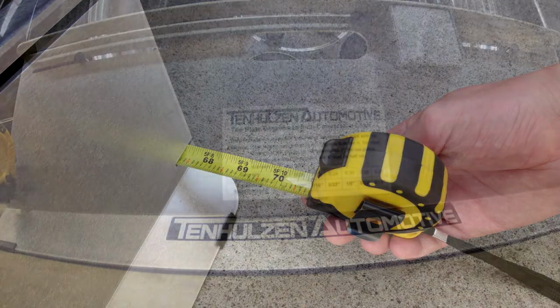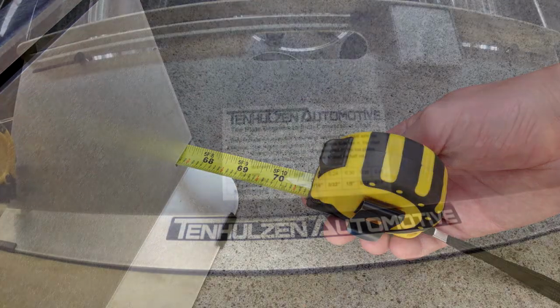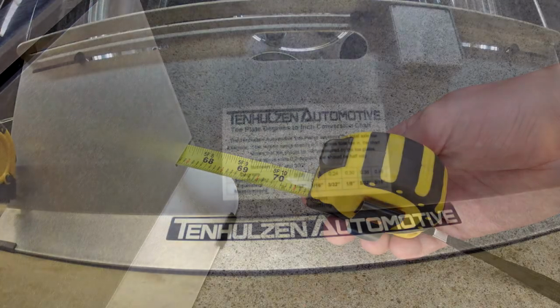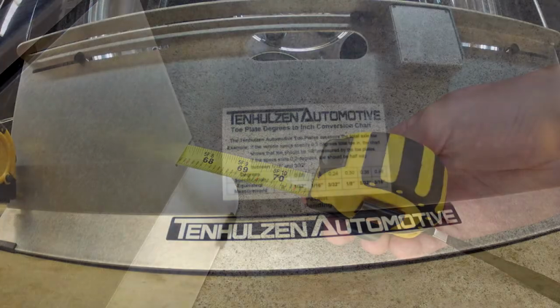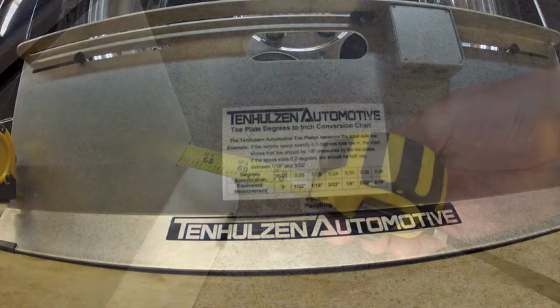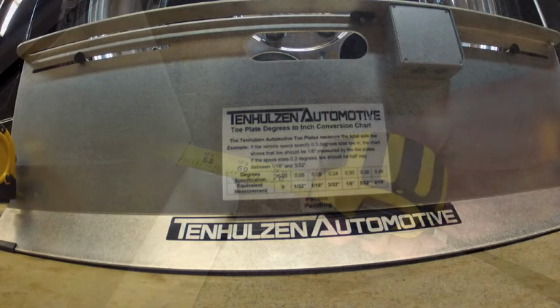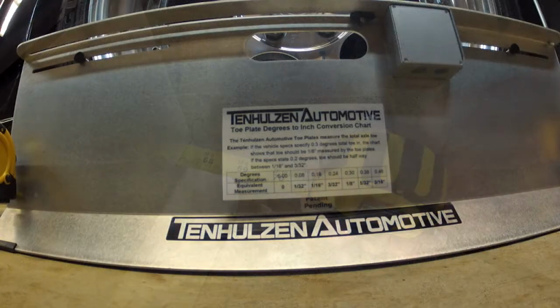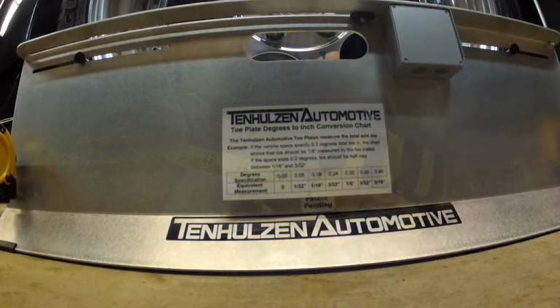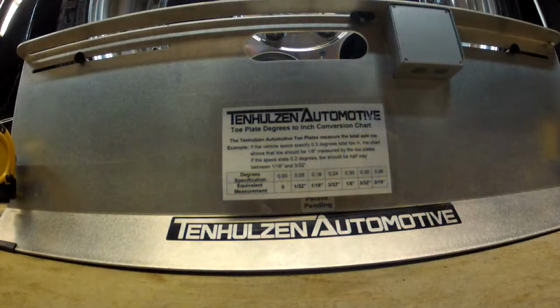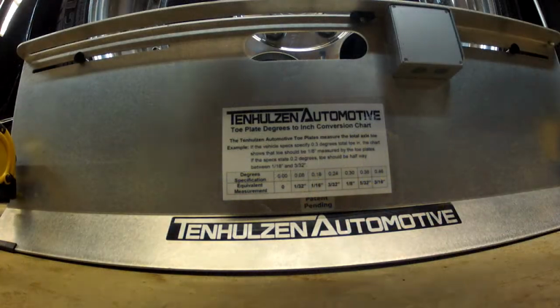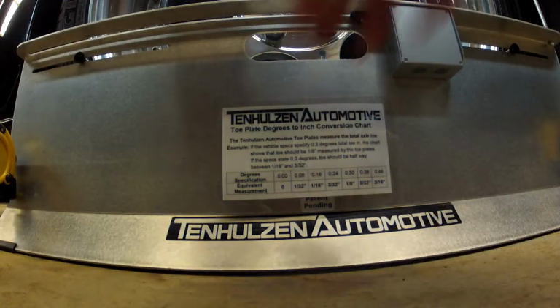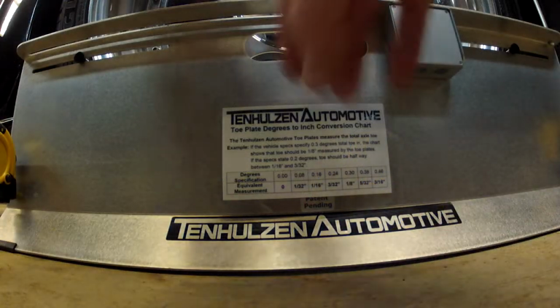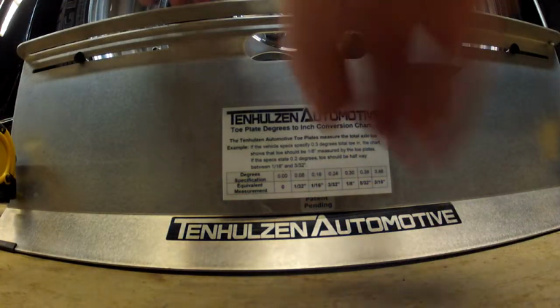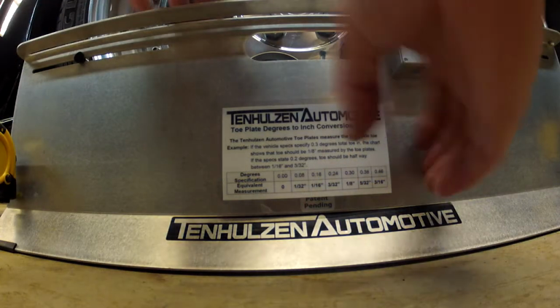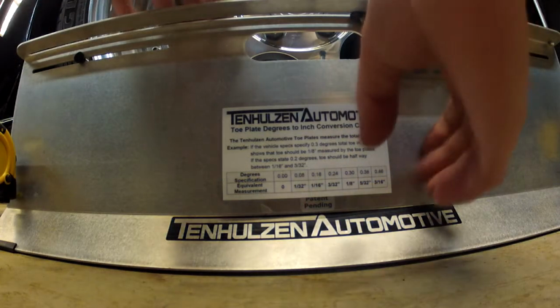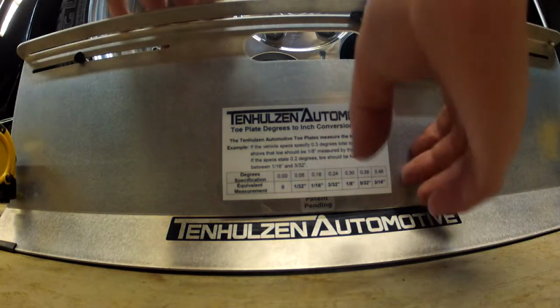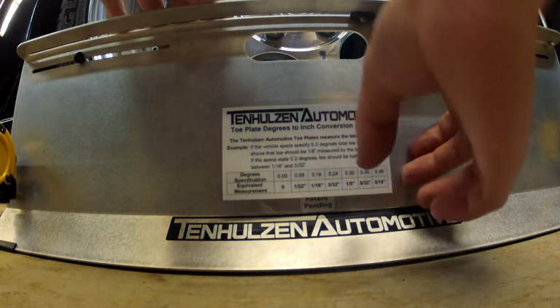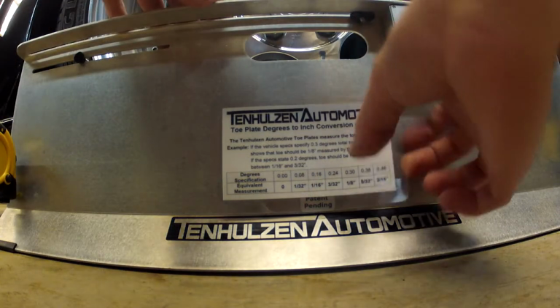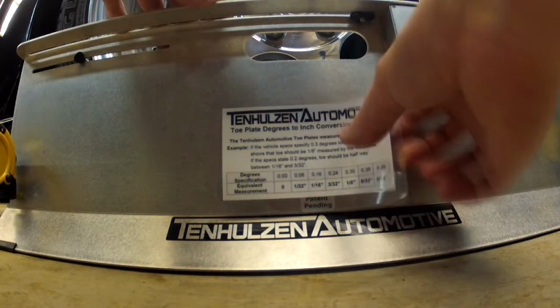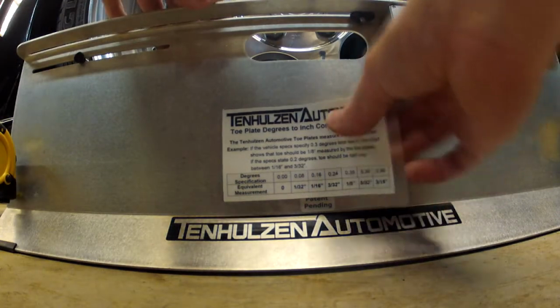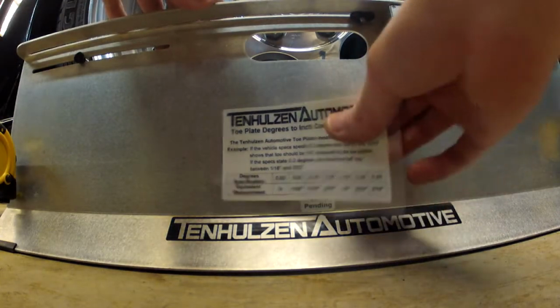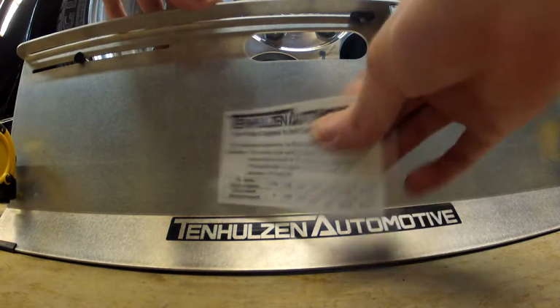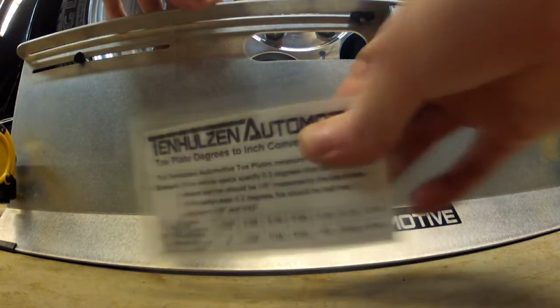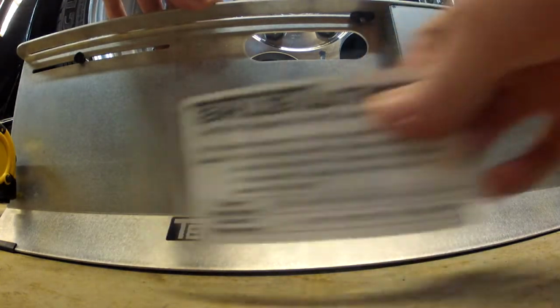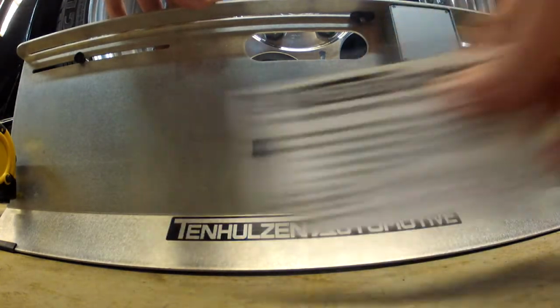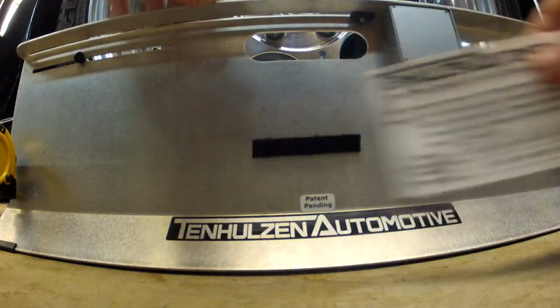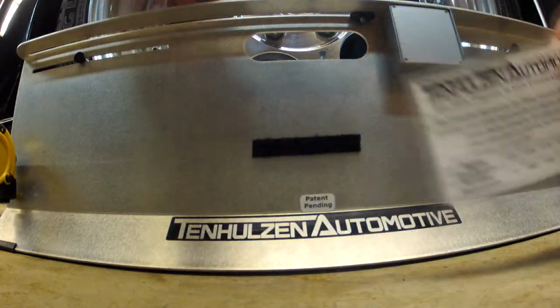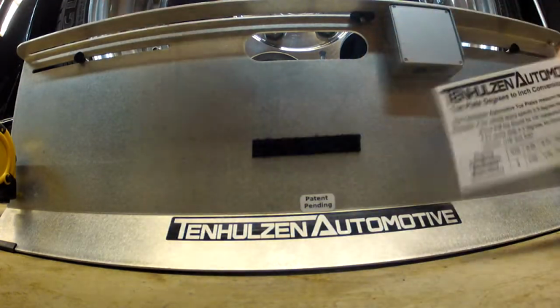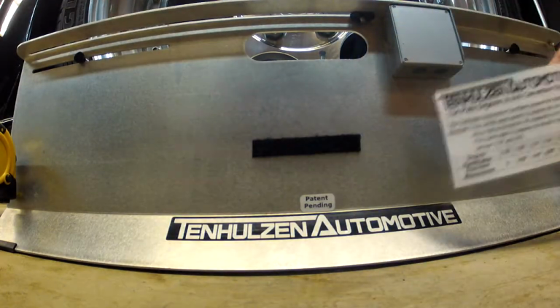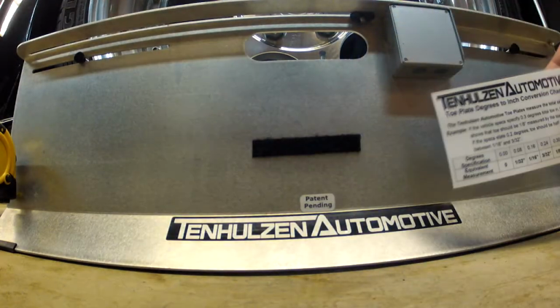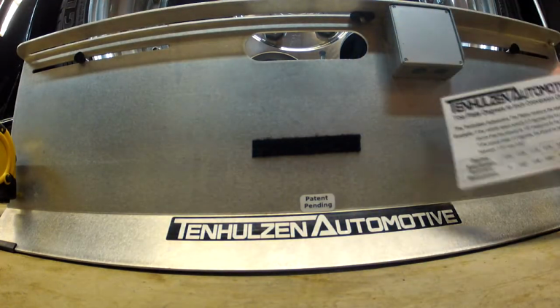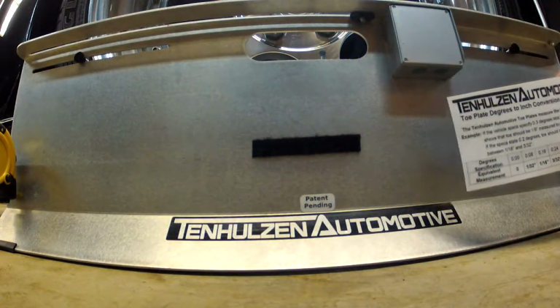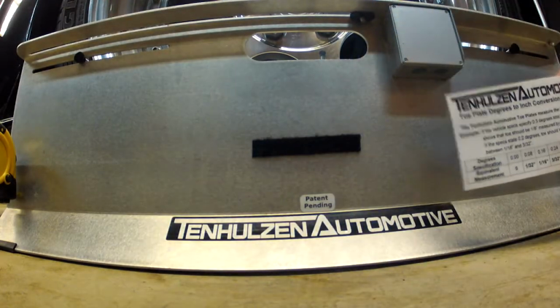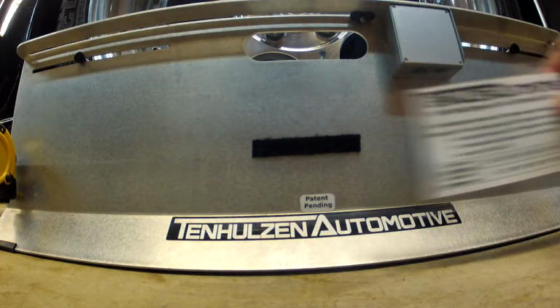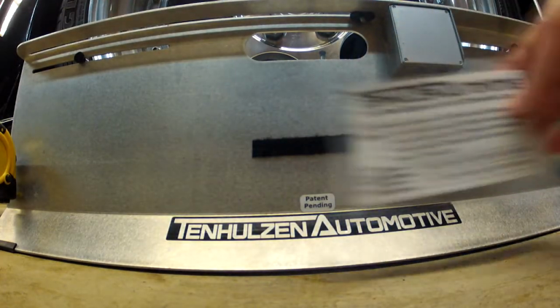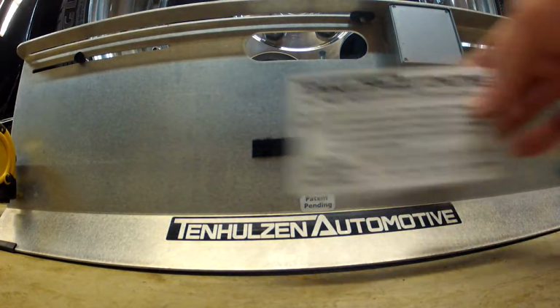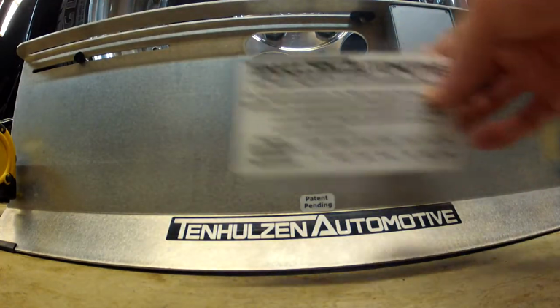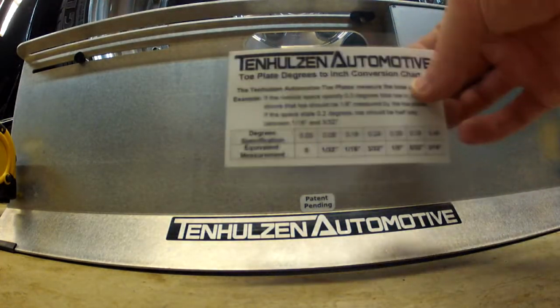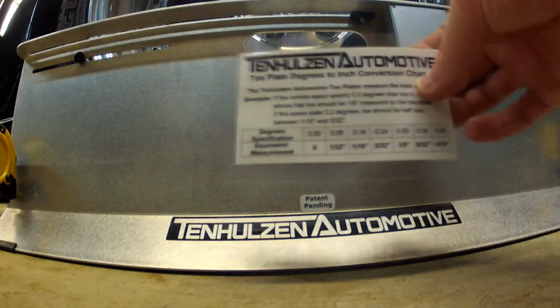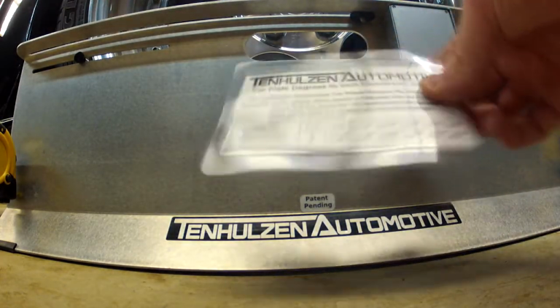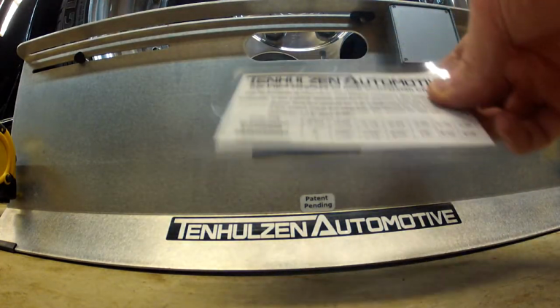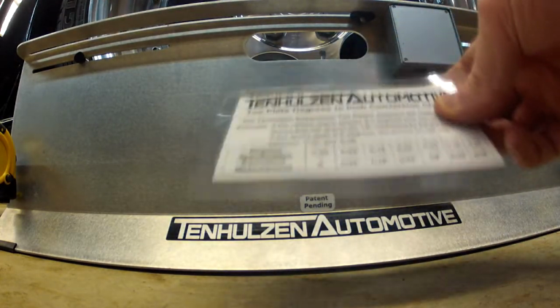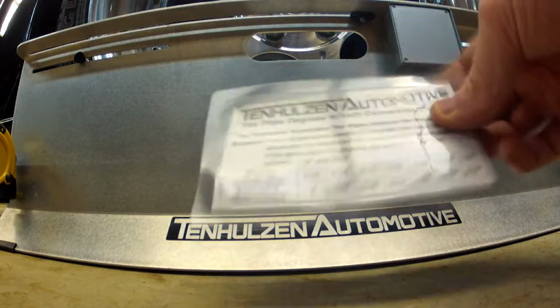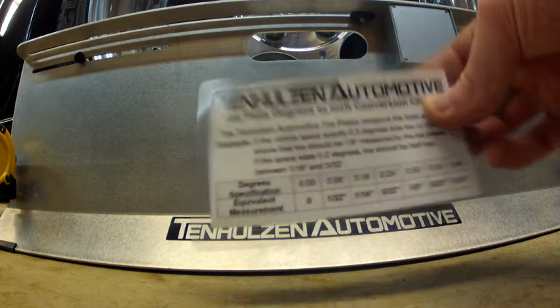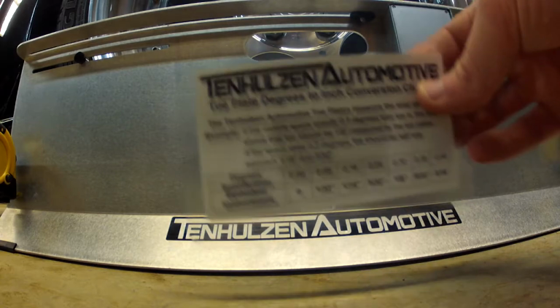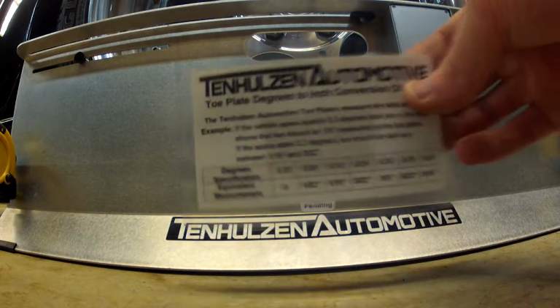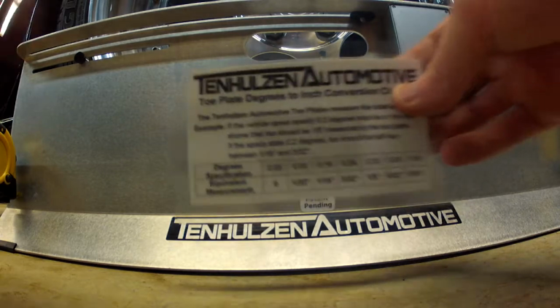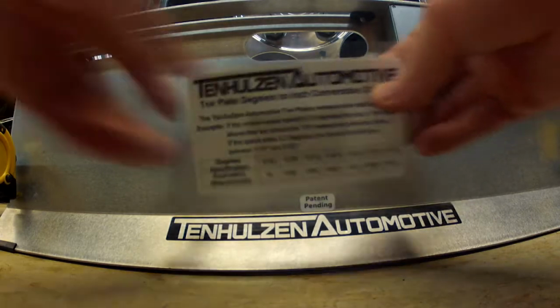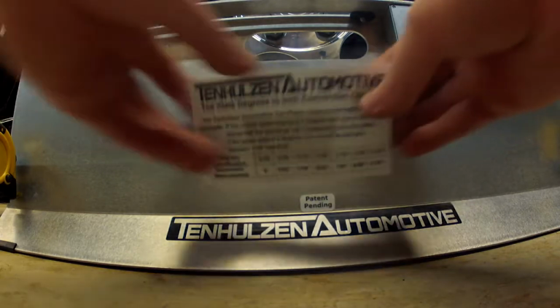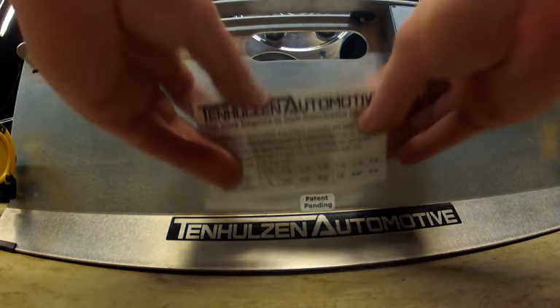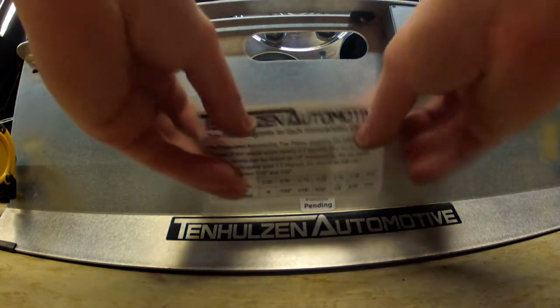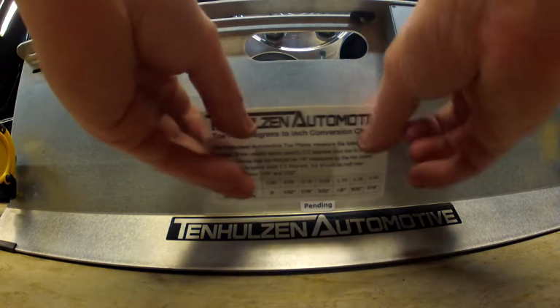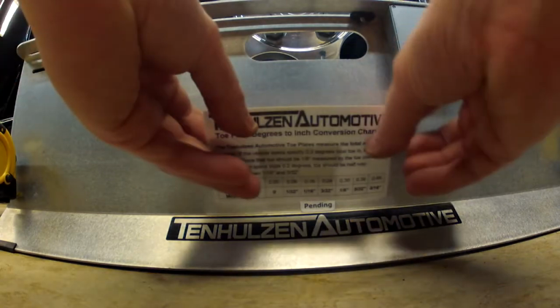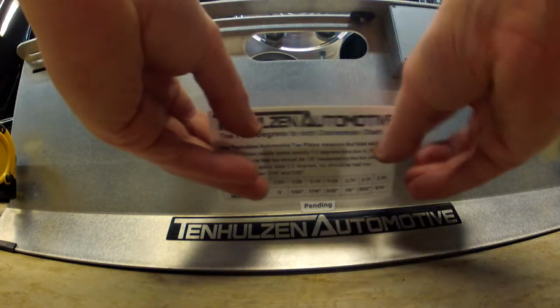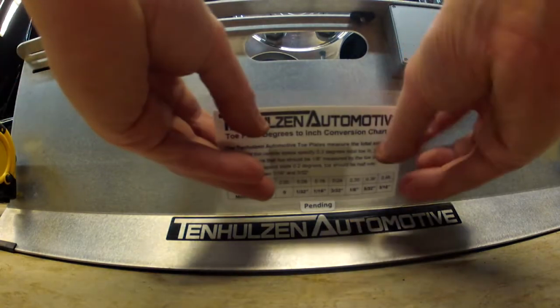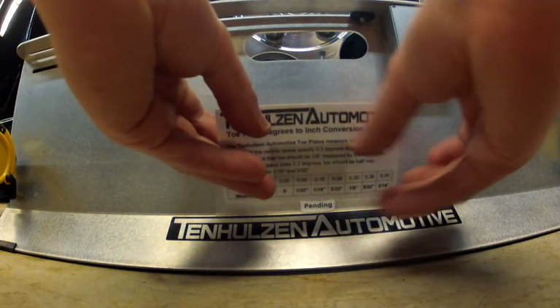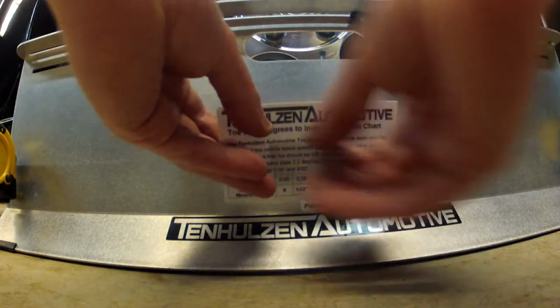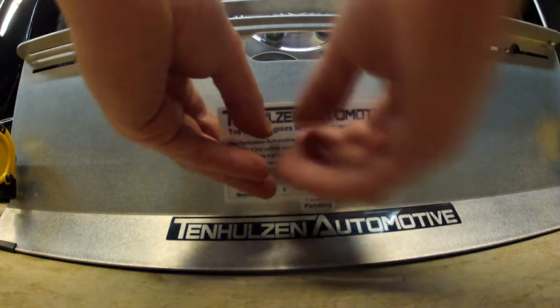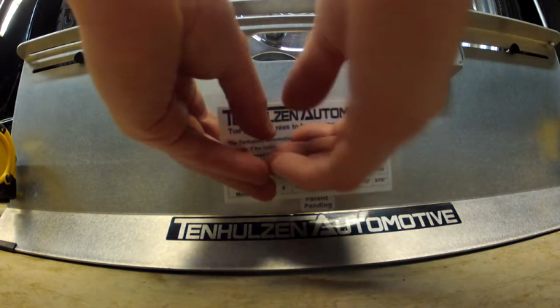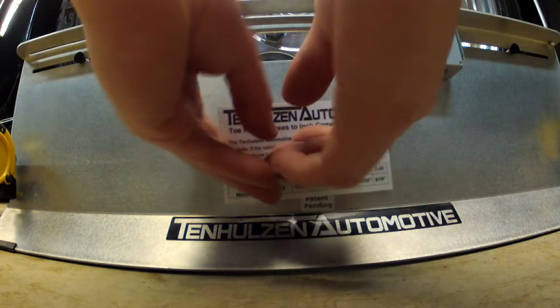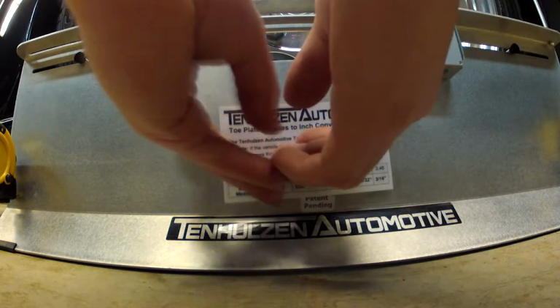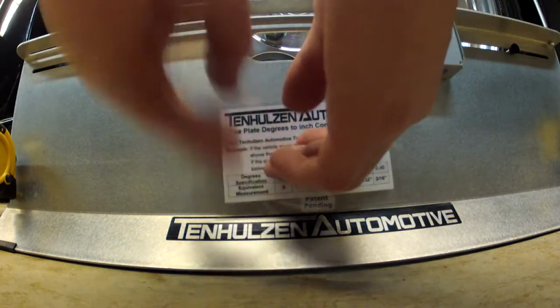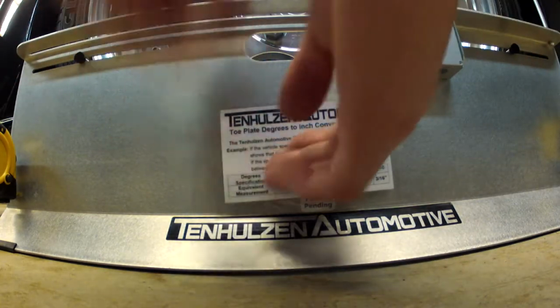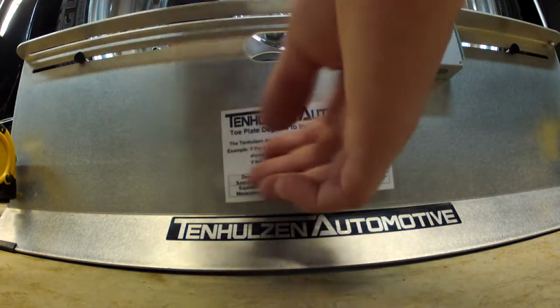The Attach Conversion Chart enables the use of degree alignment specifications commonly supplied by OEMs.